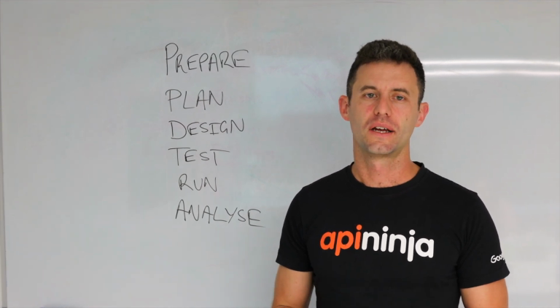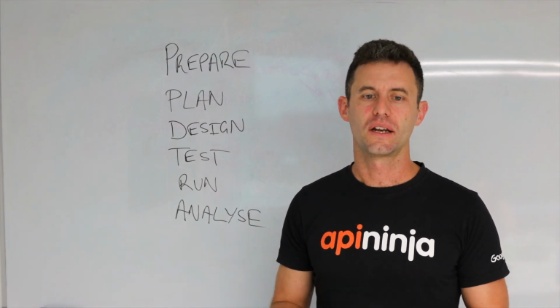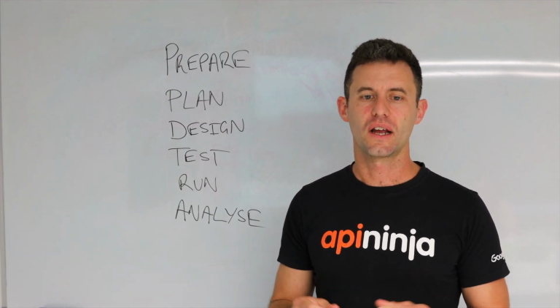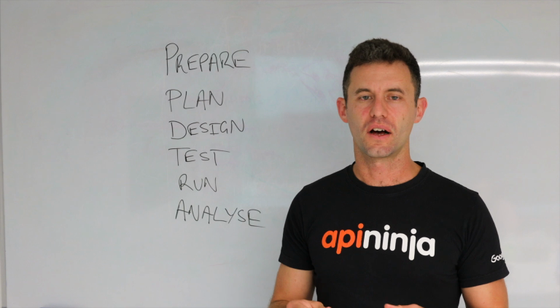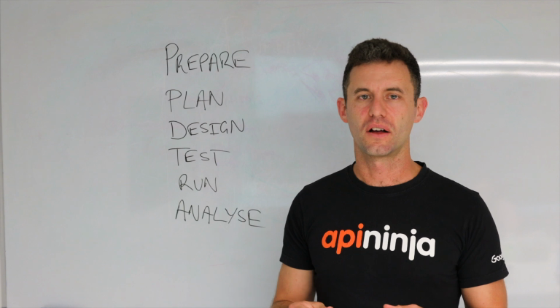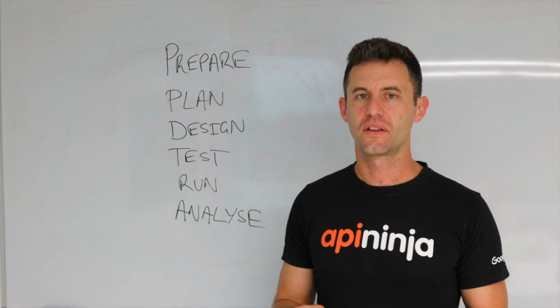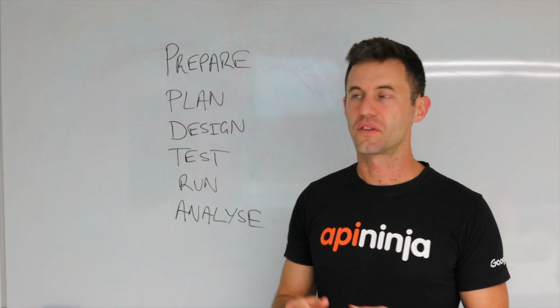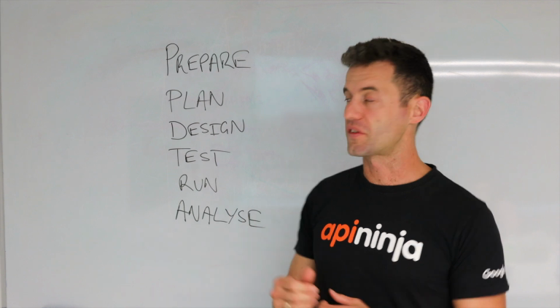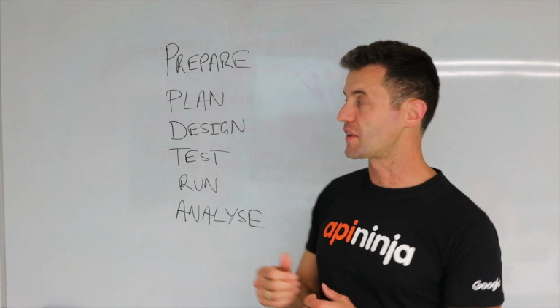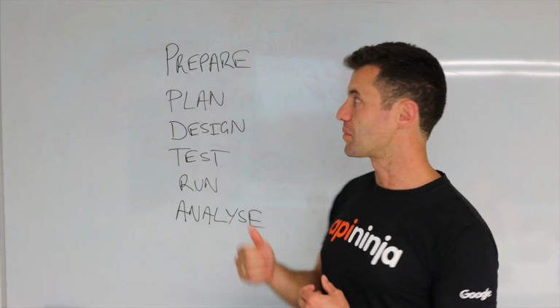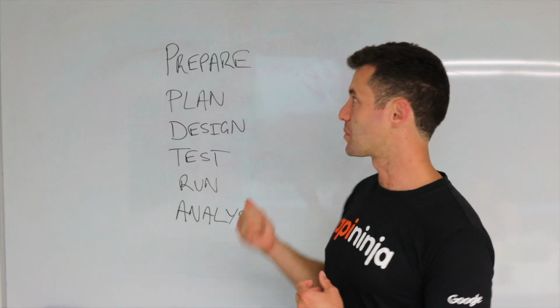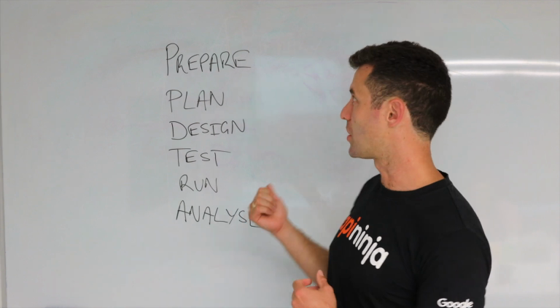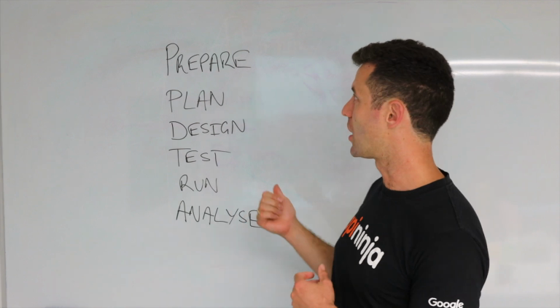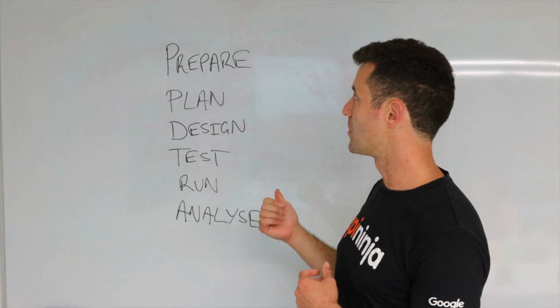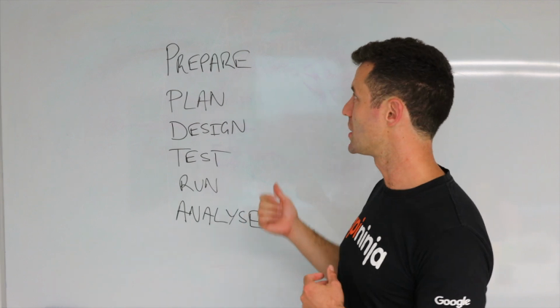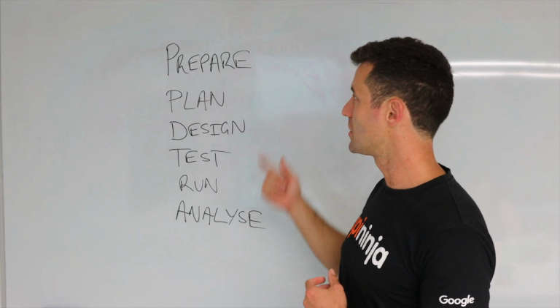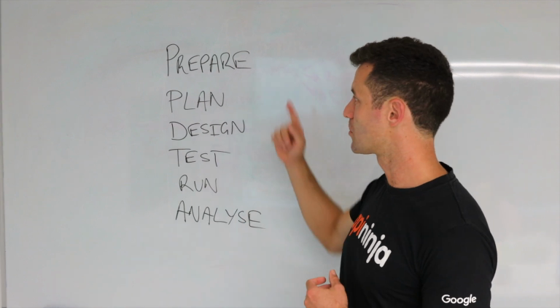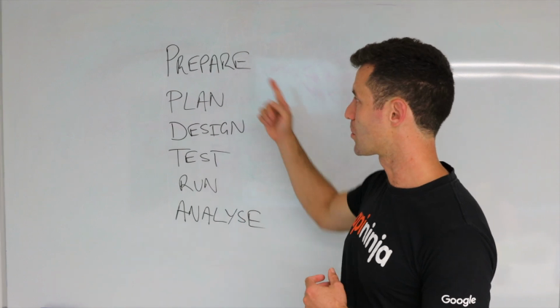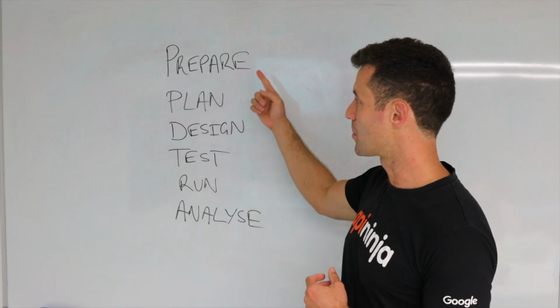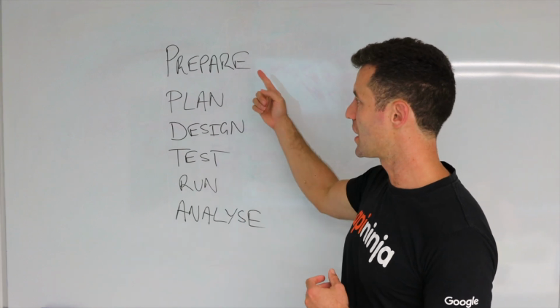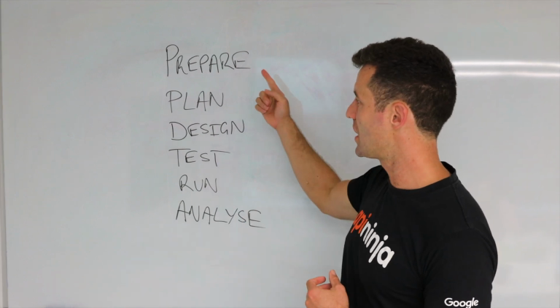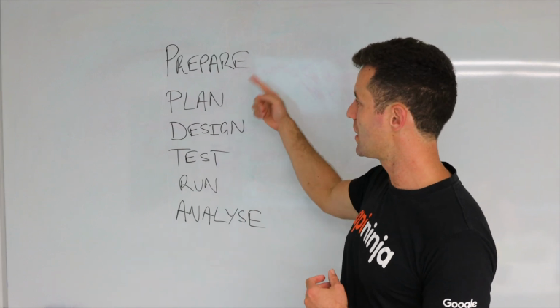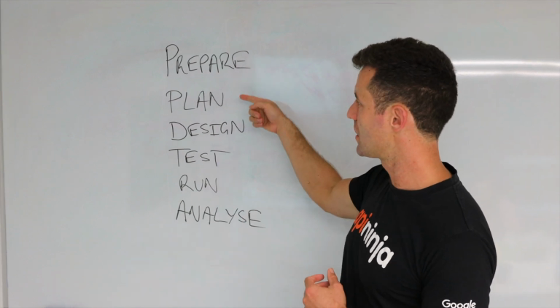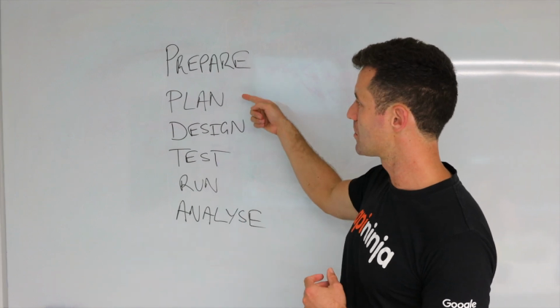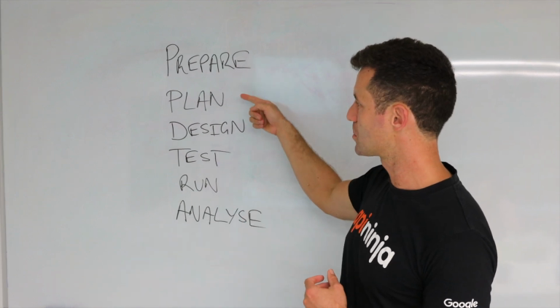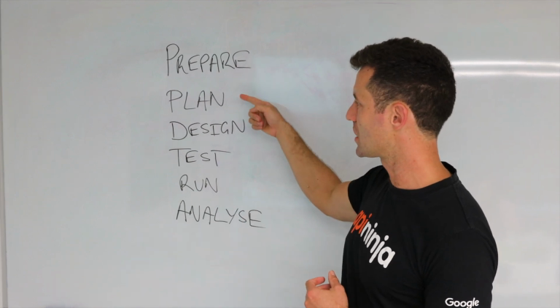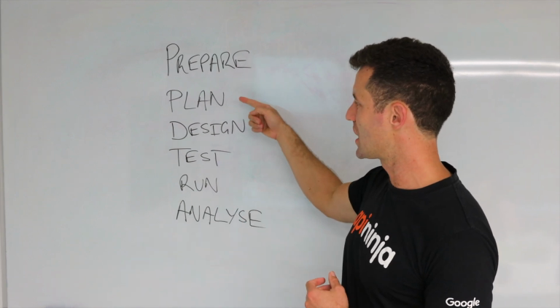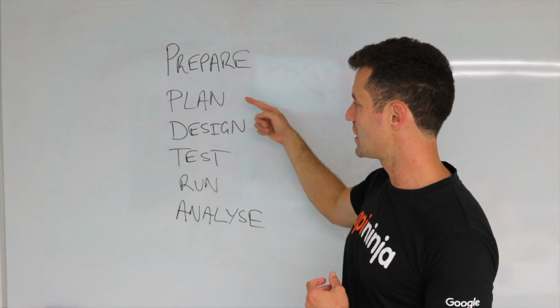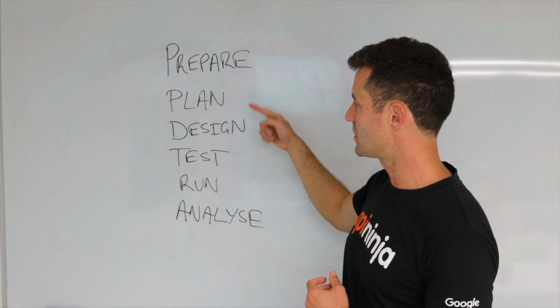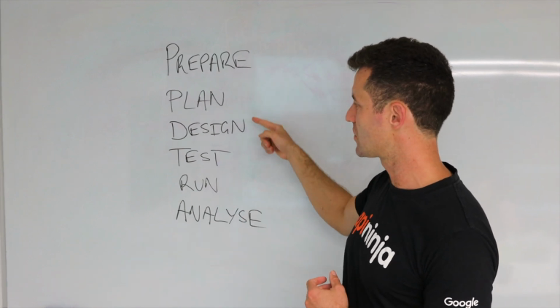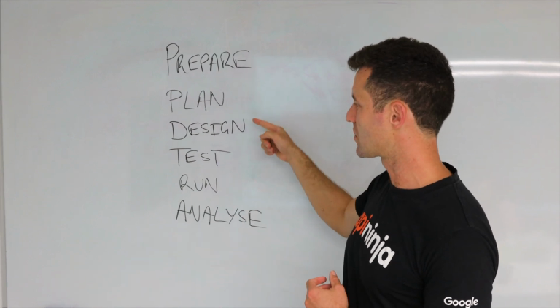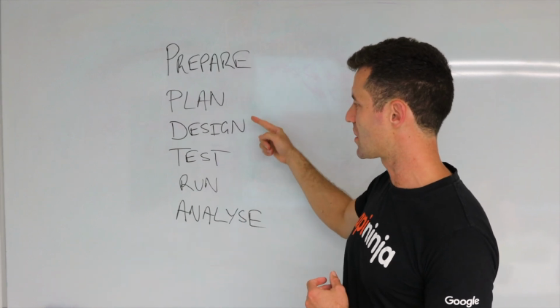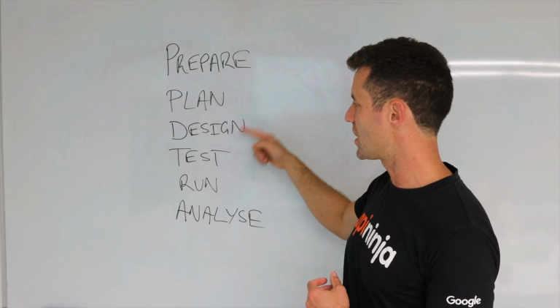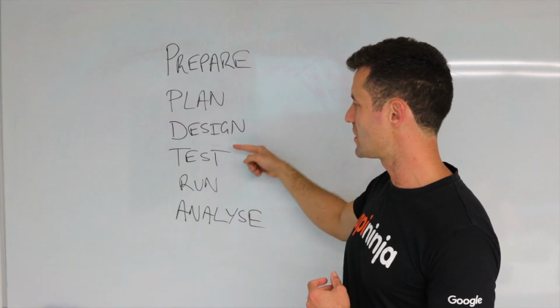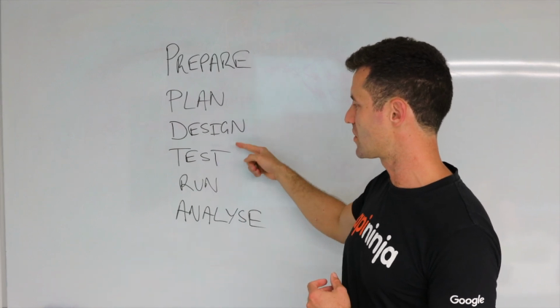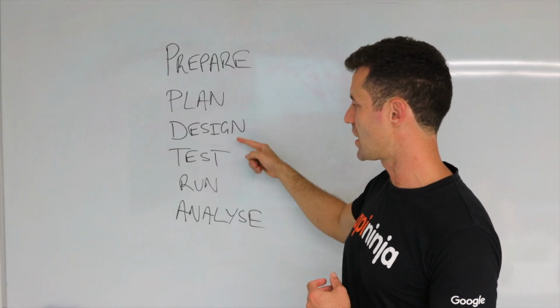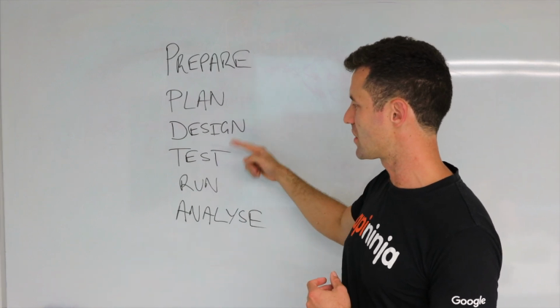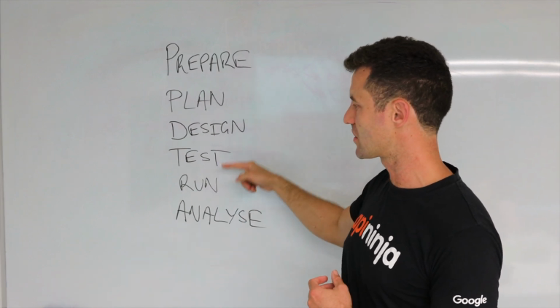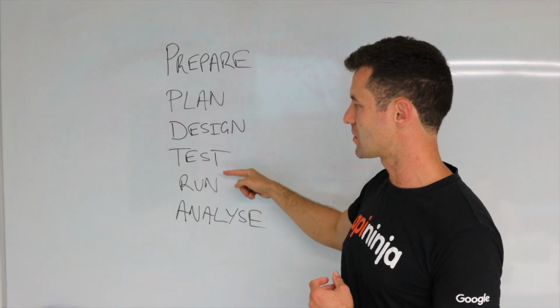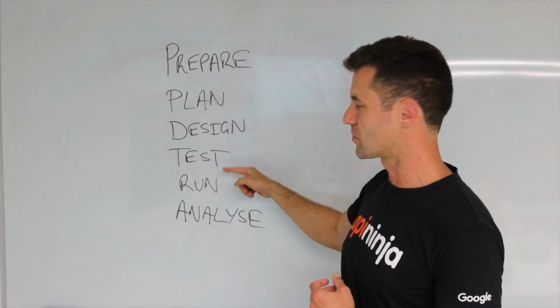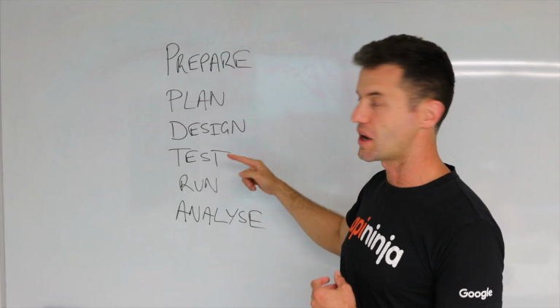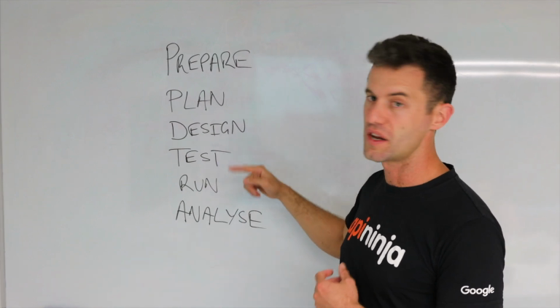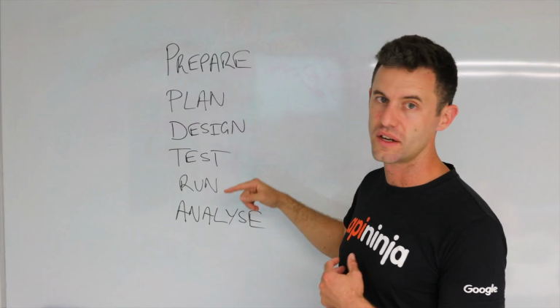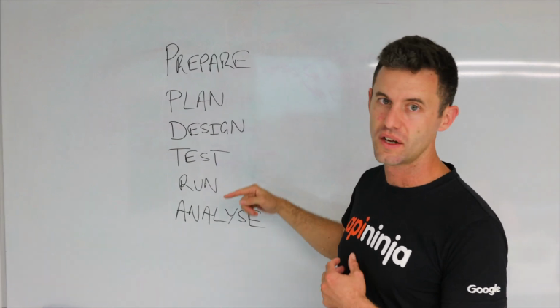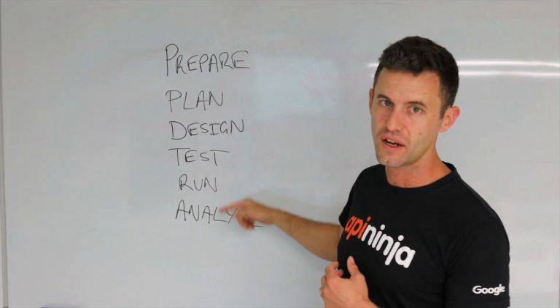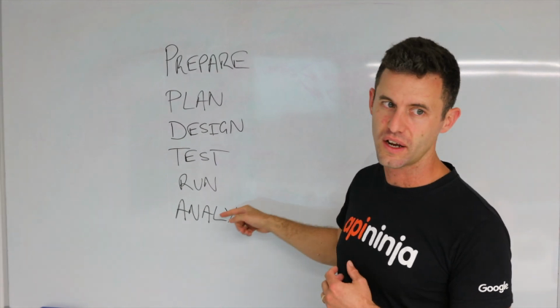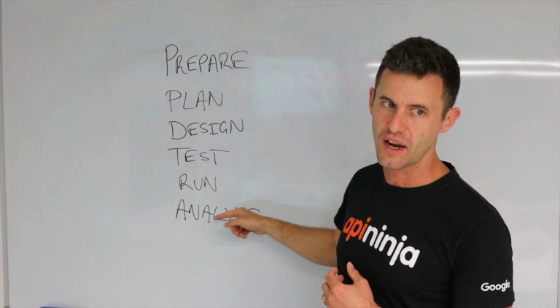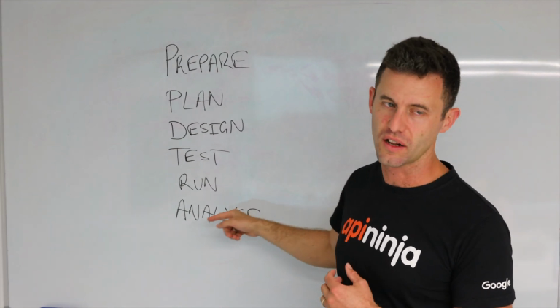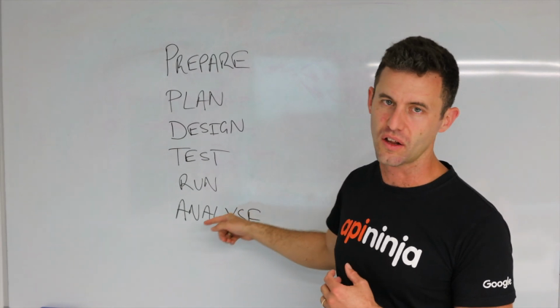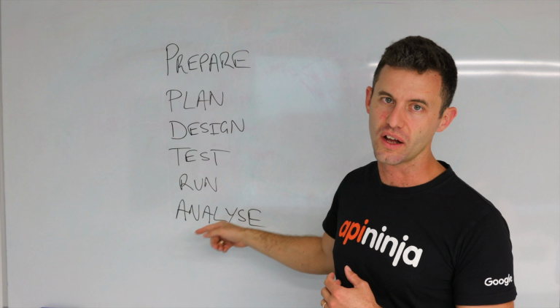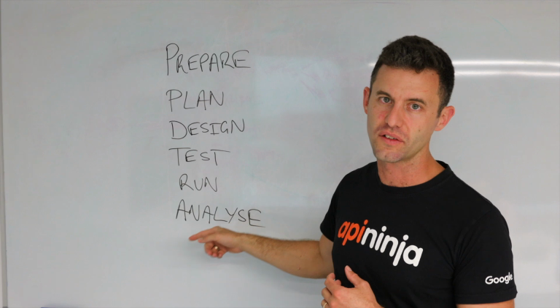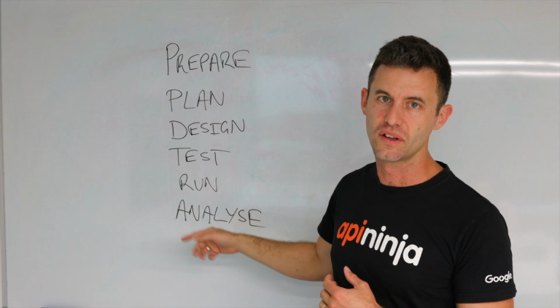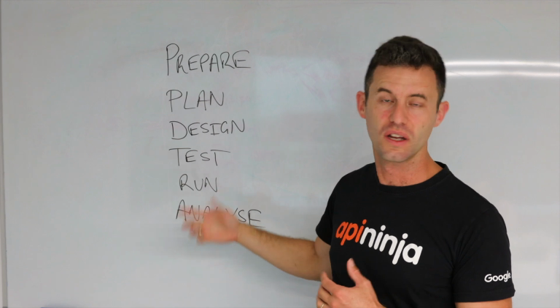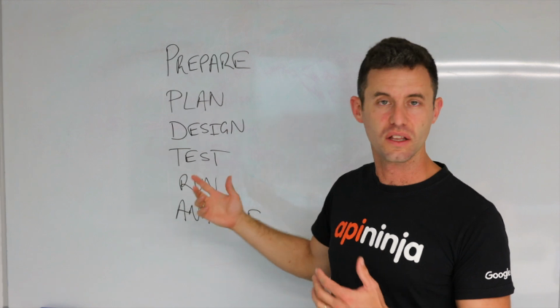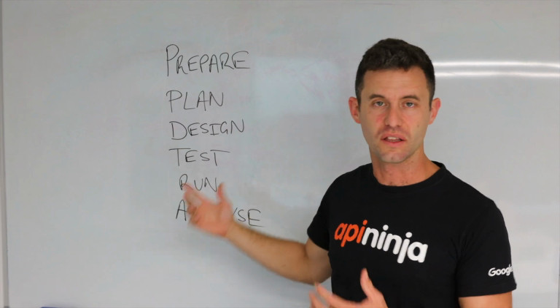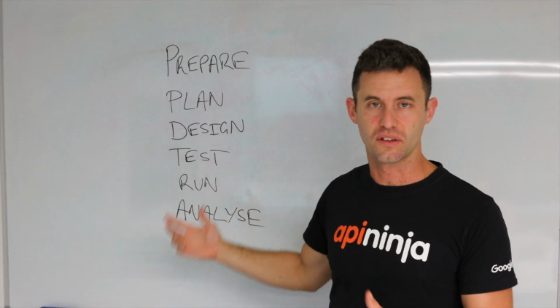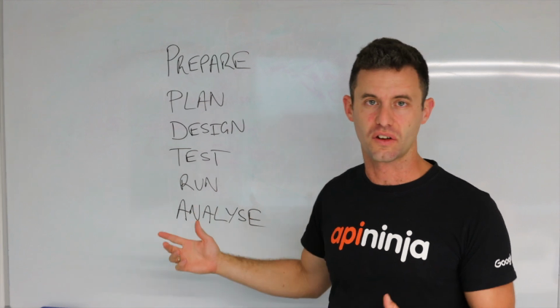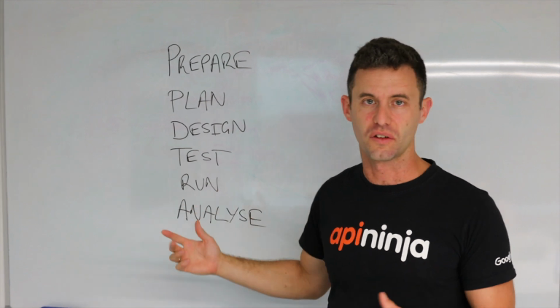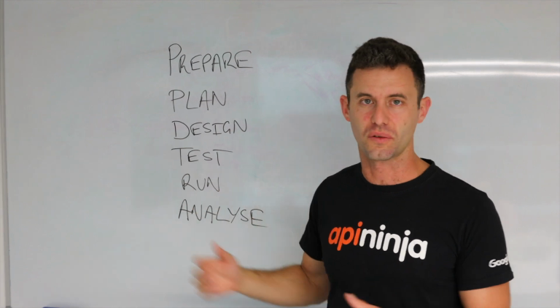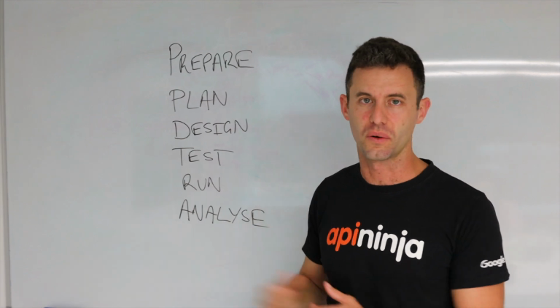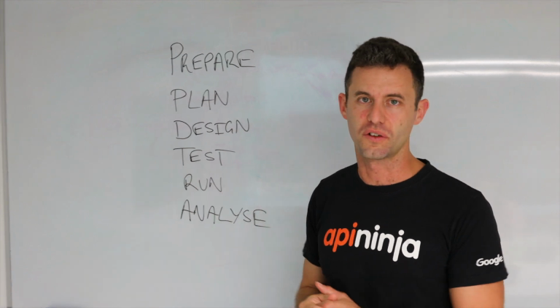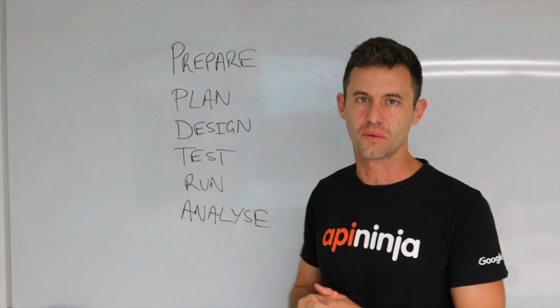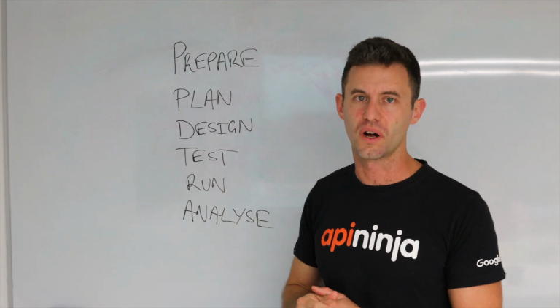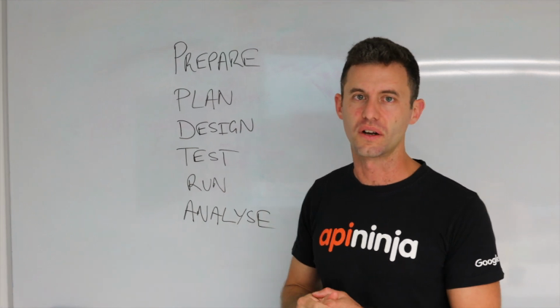The steps behind me are: prepare, plan, design, test, run, and analyze. Let's go through each one.